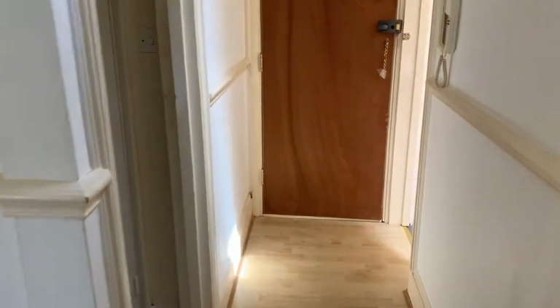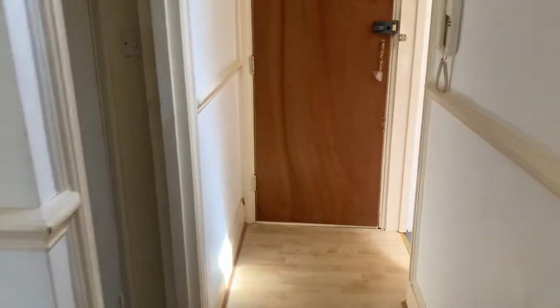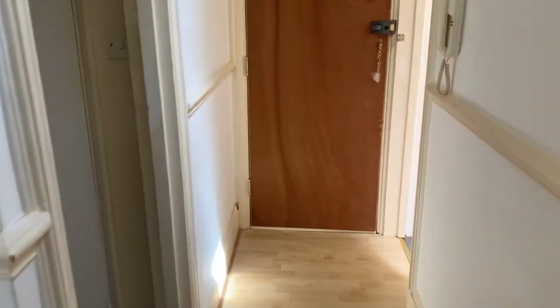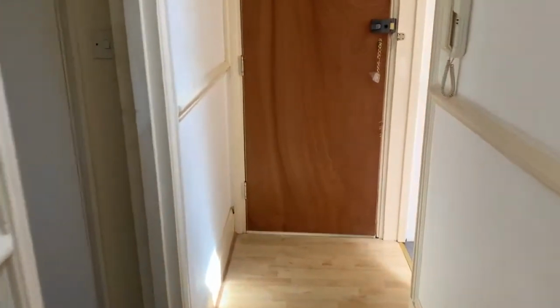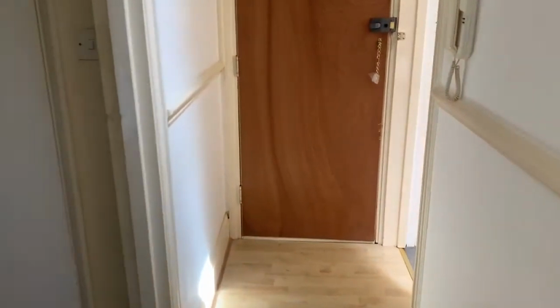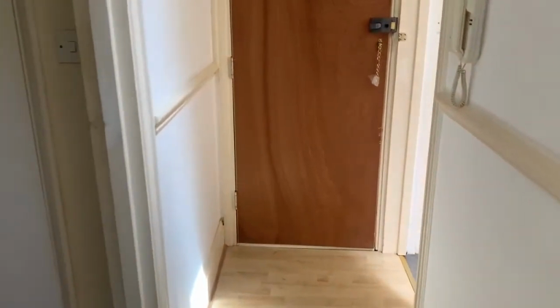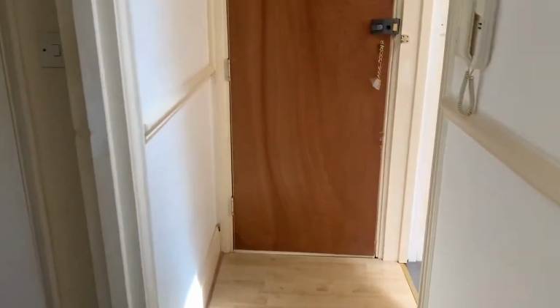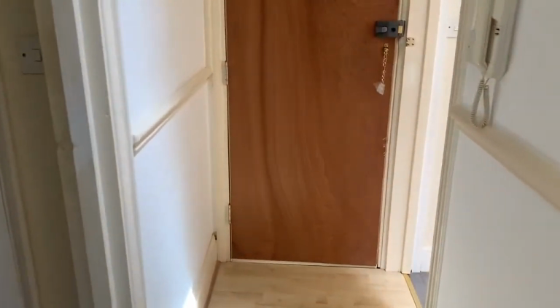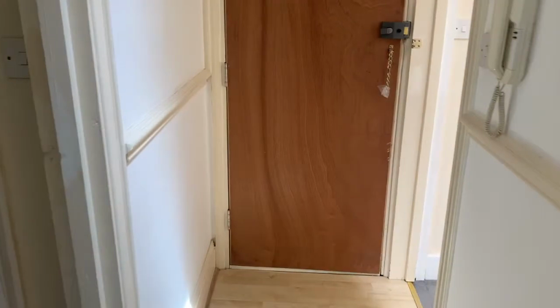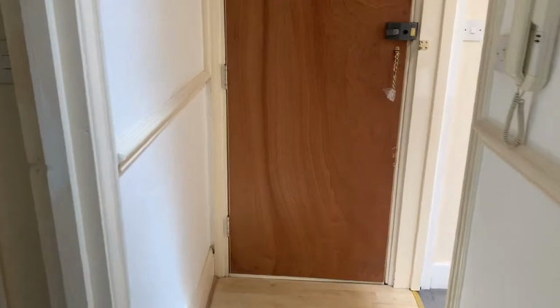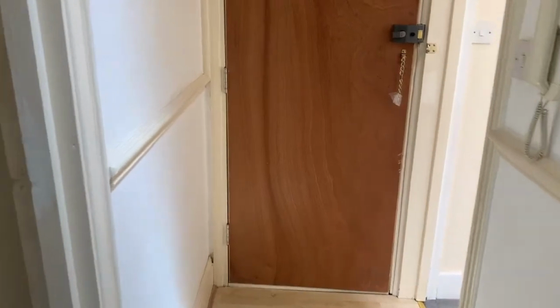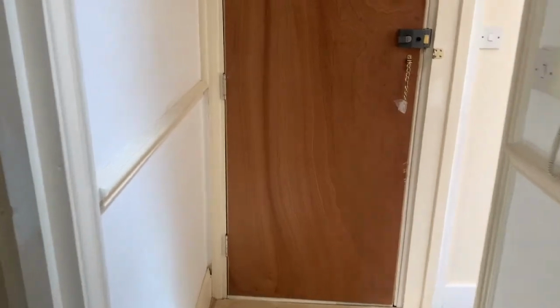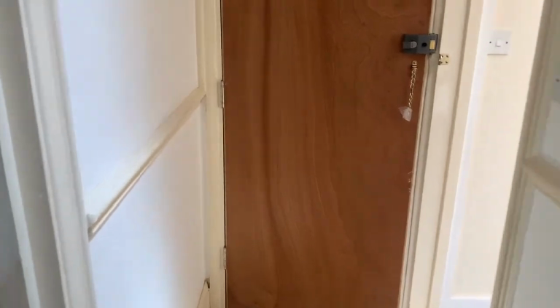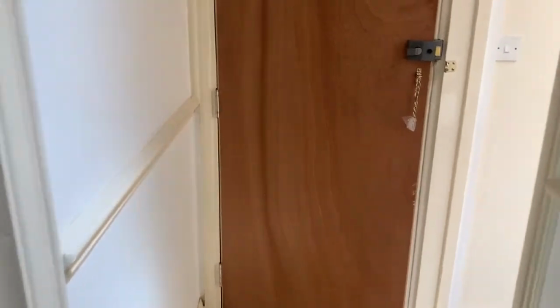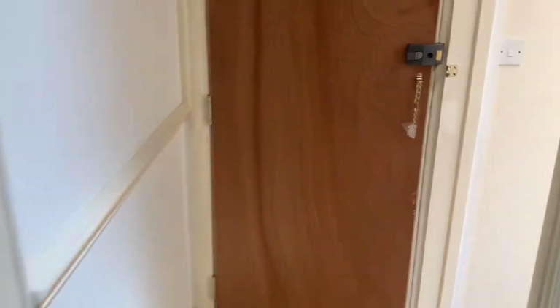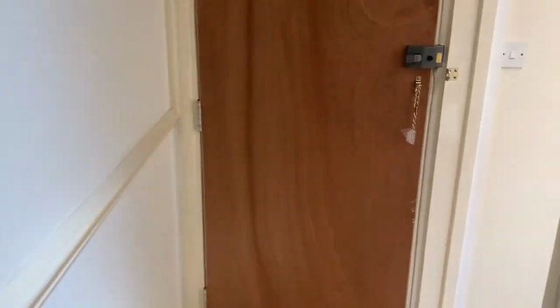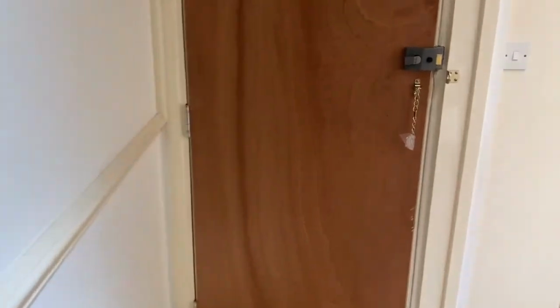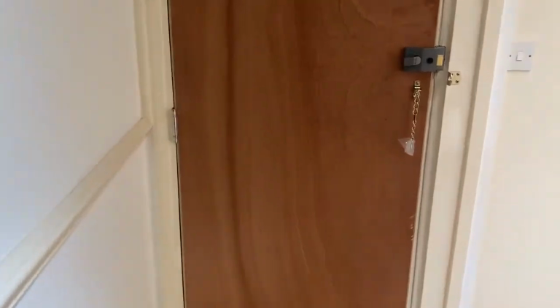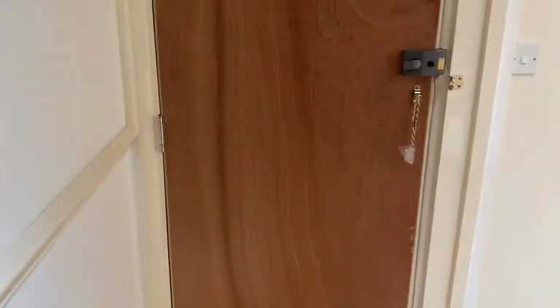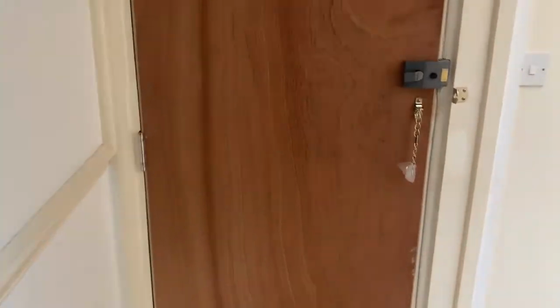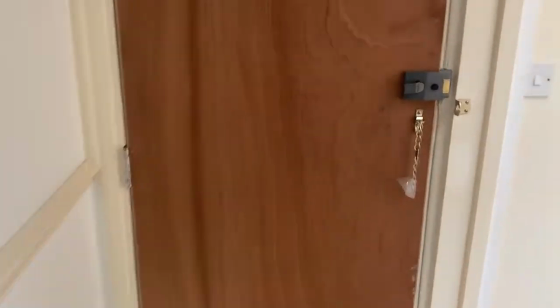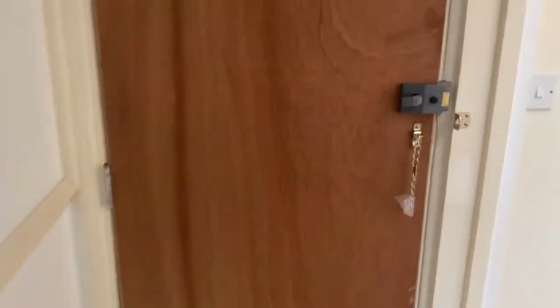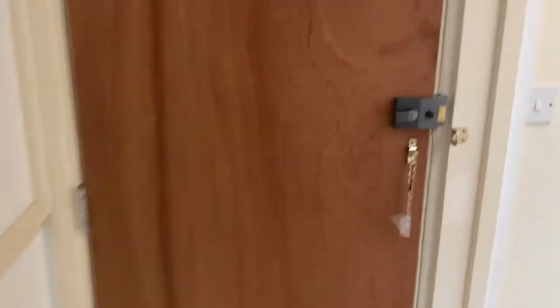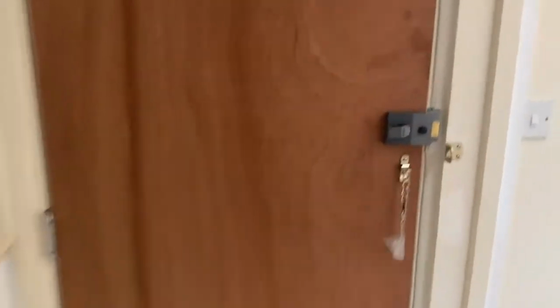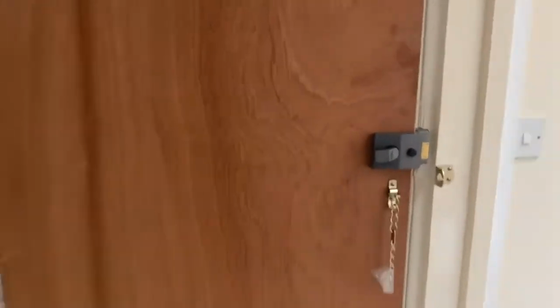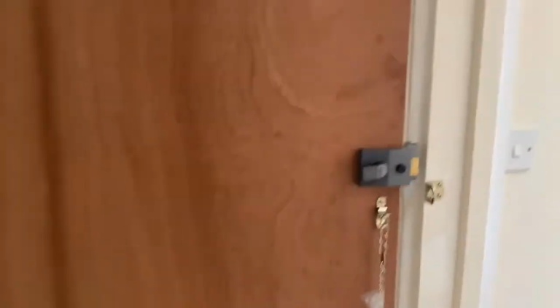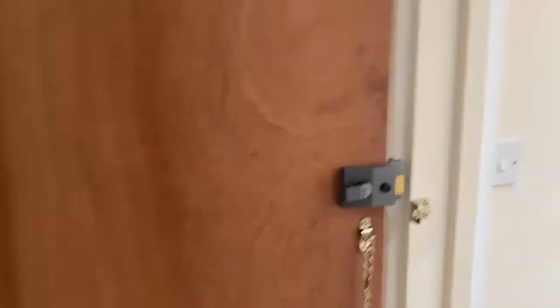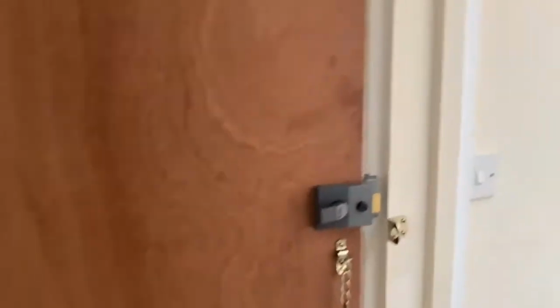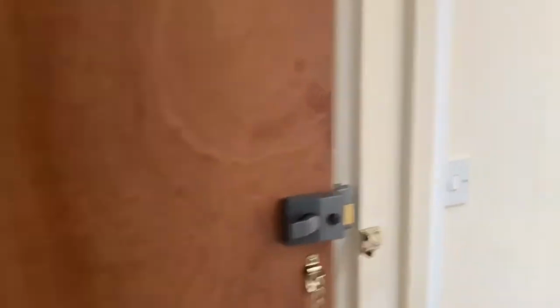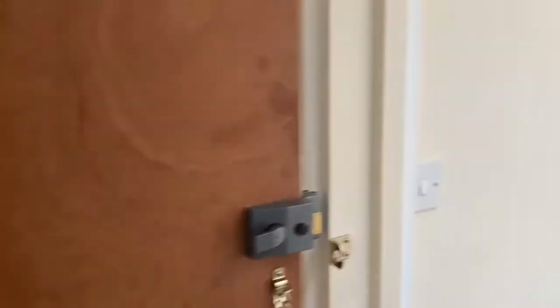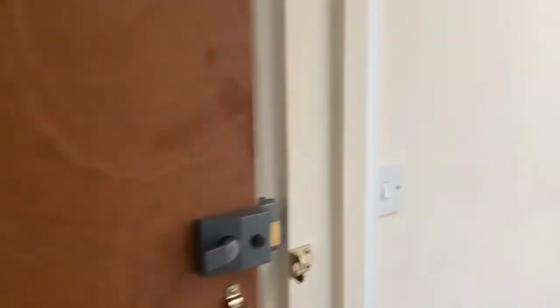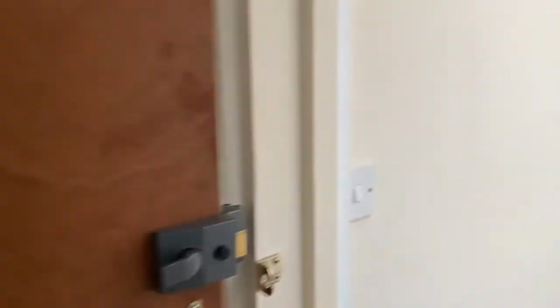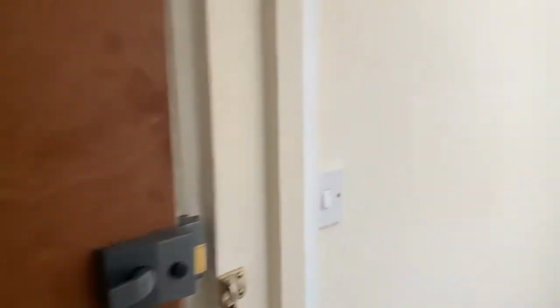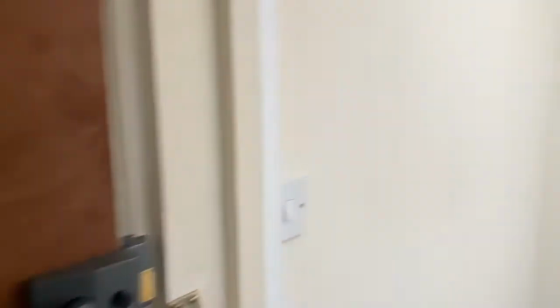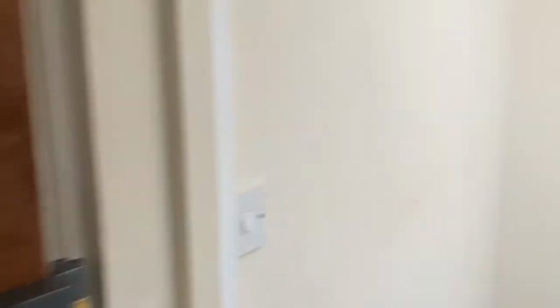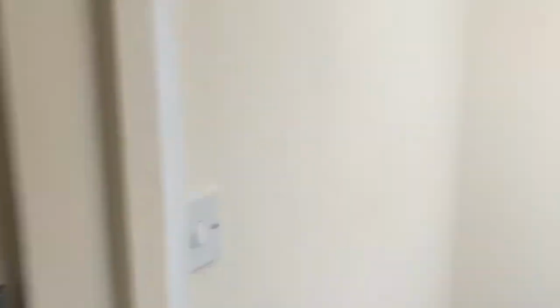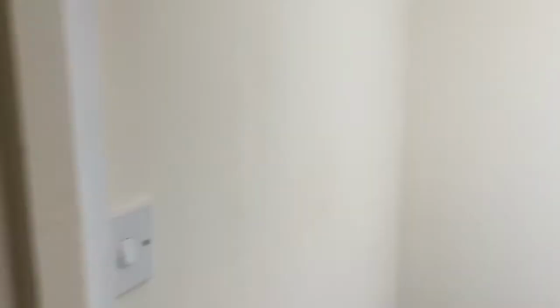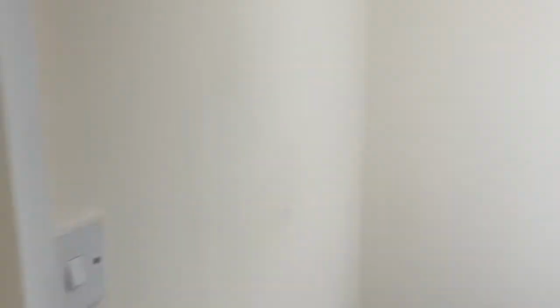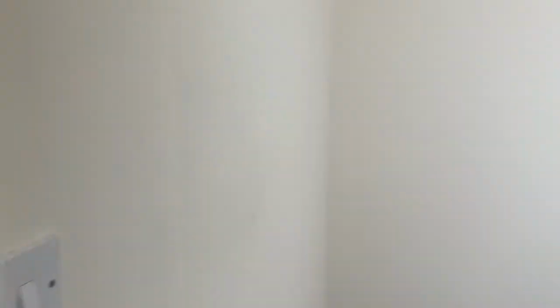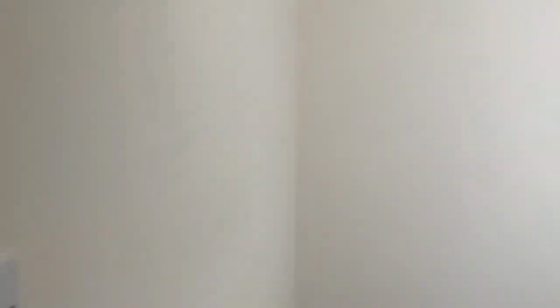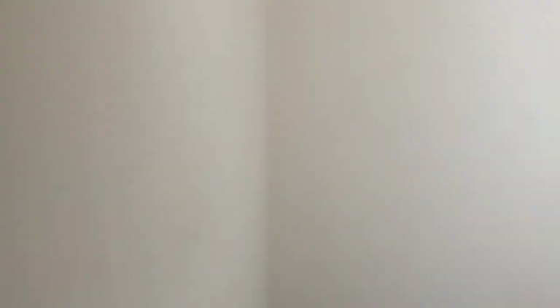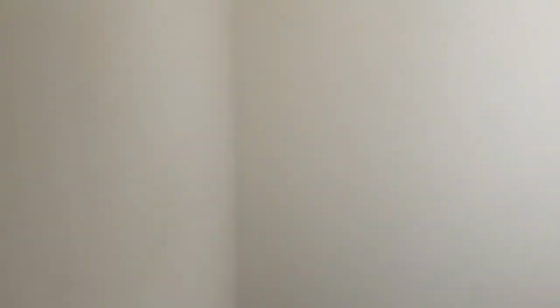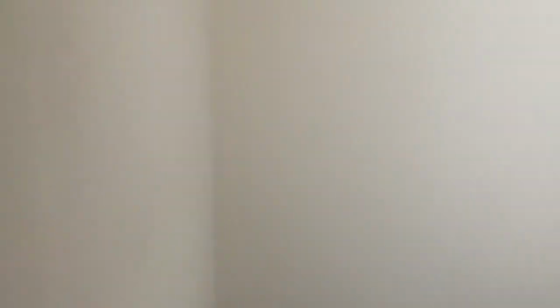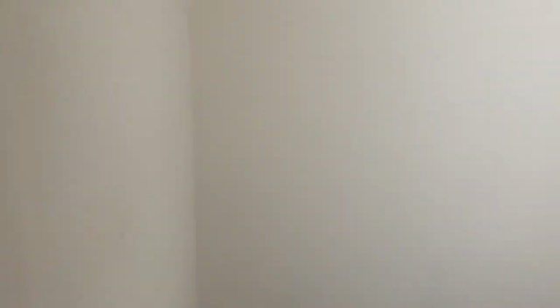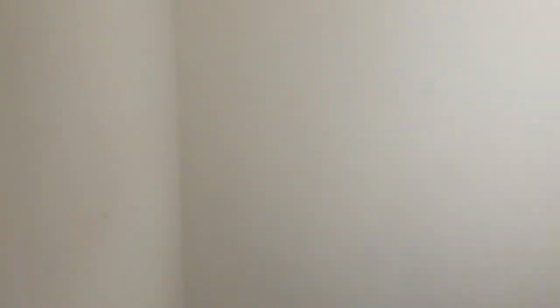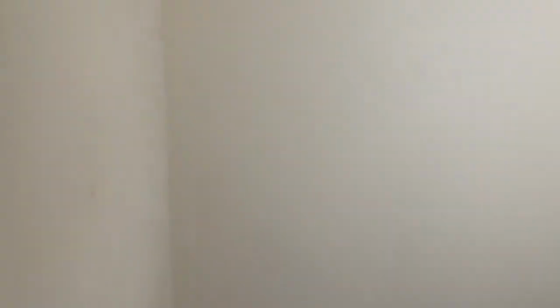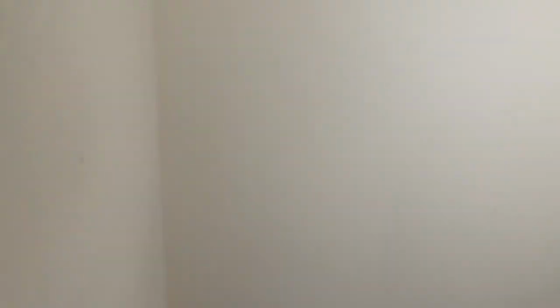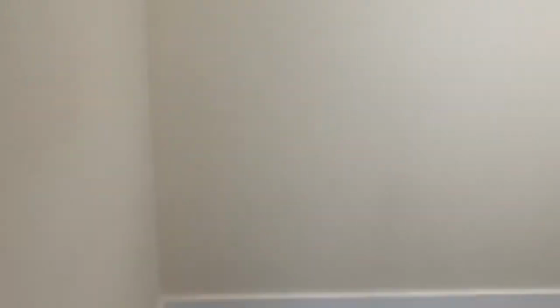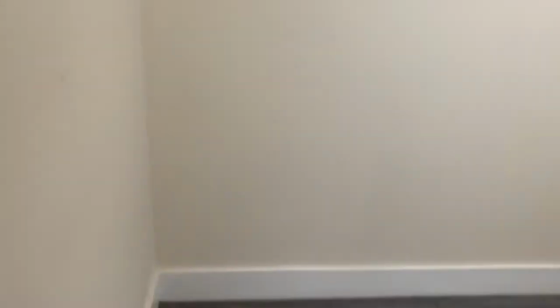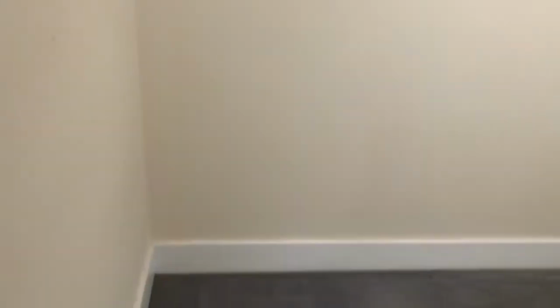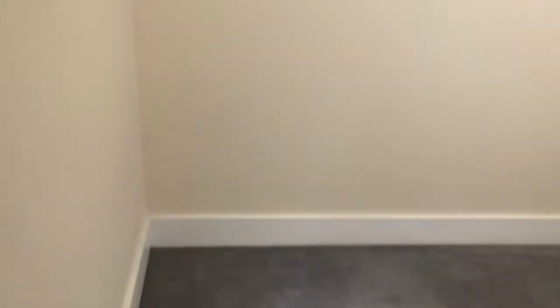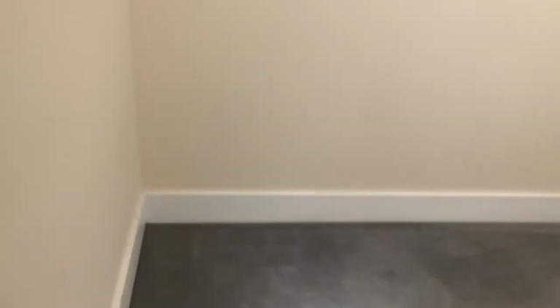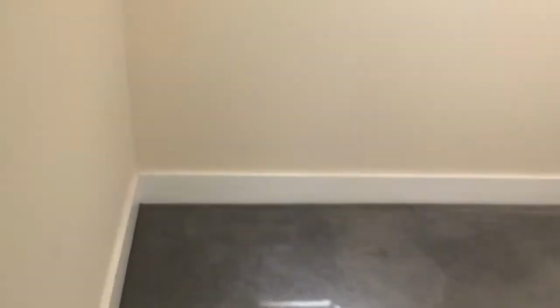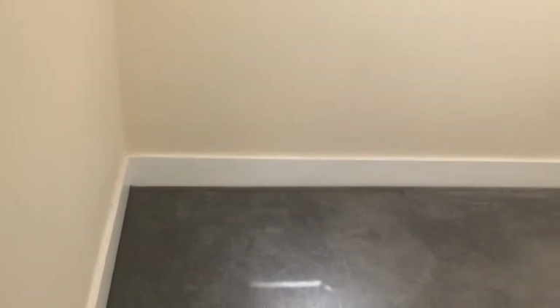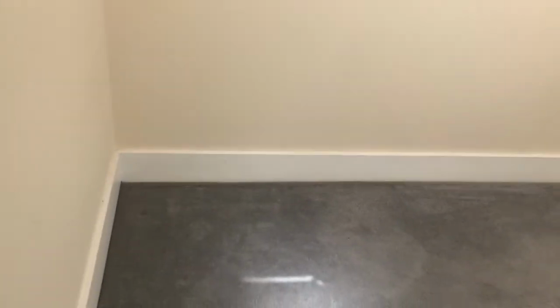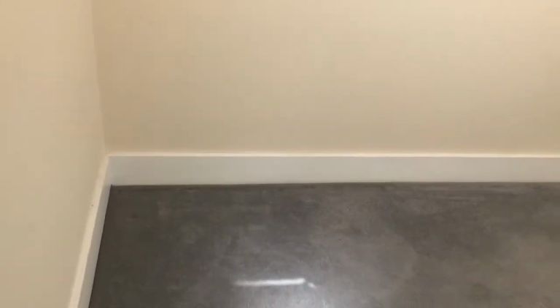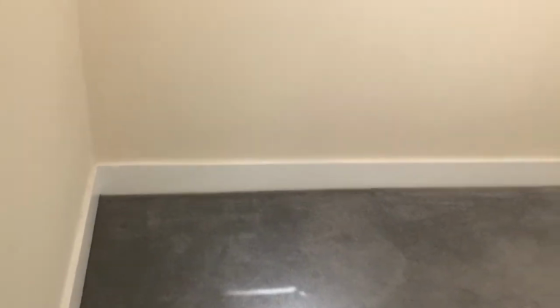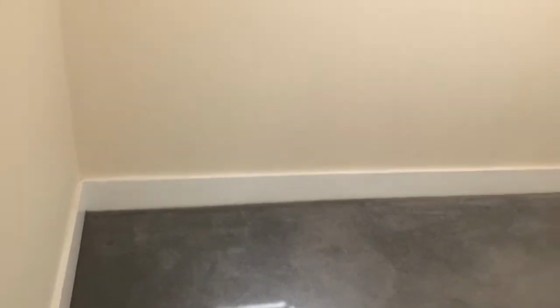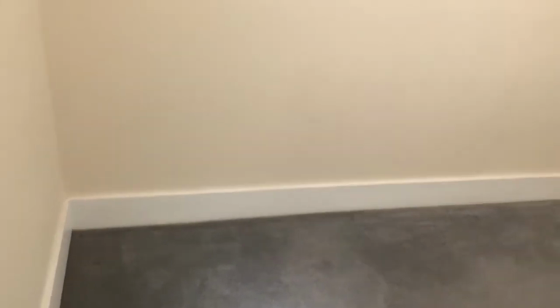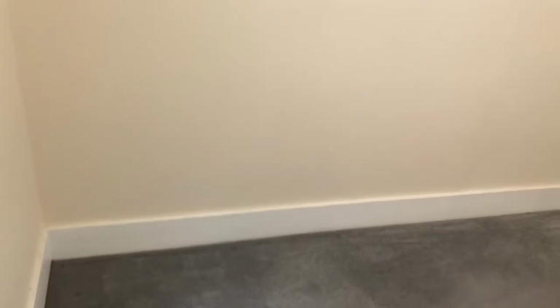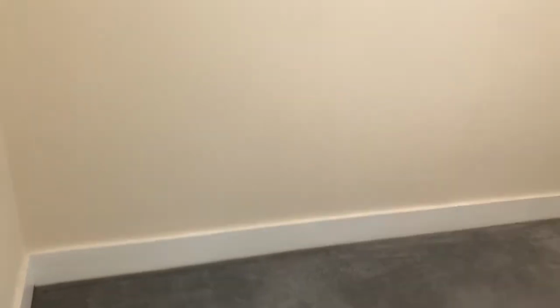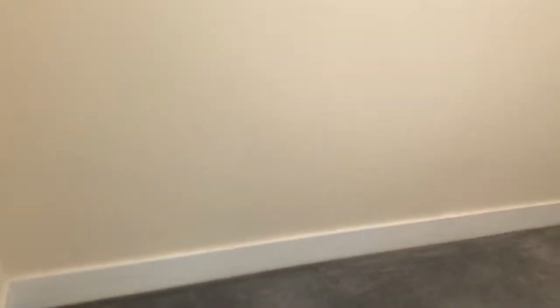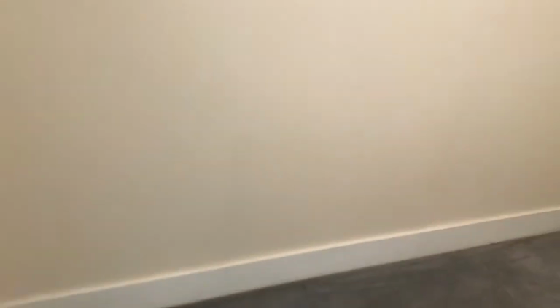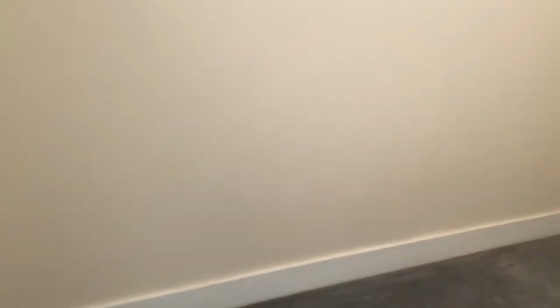The second bedroom is small, probably more suitable for a child's bedroom or maybe even just a home study.